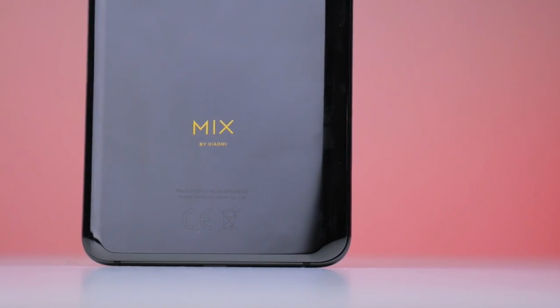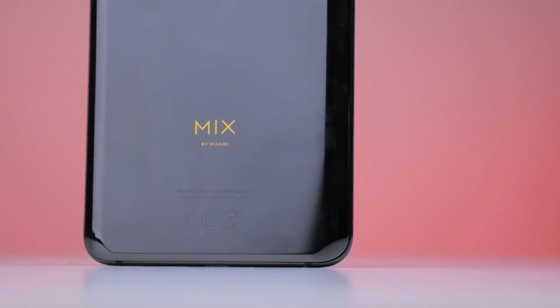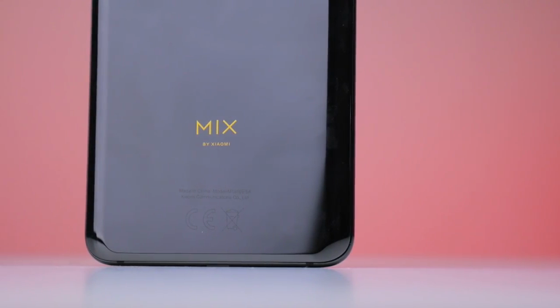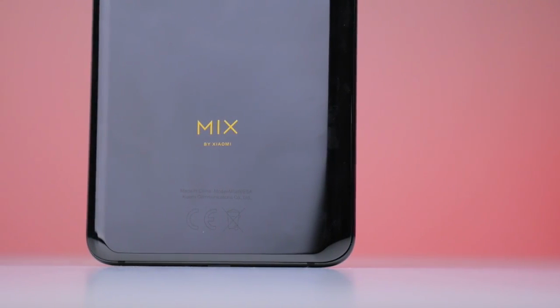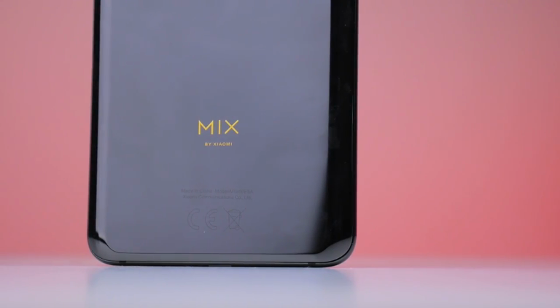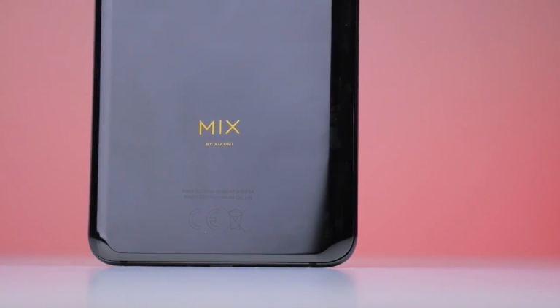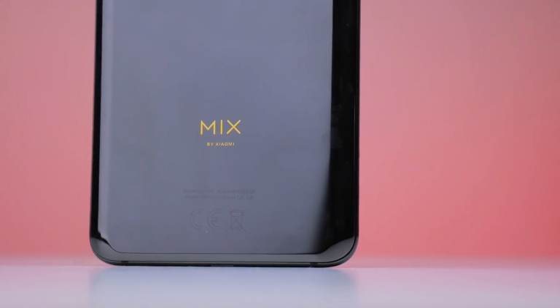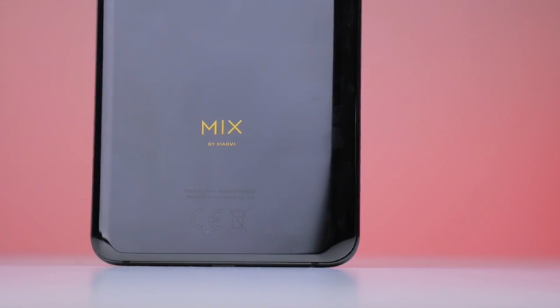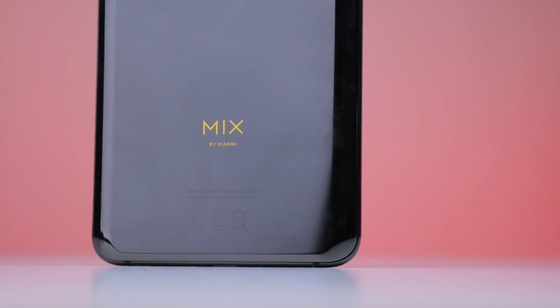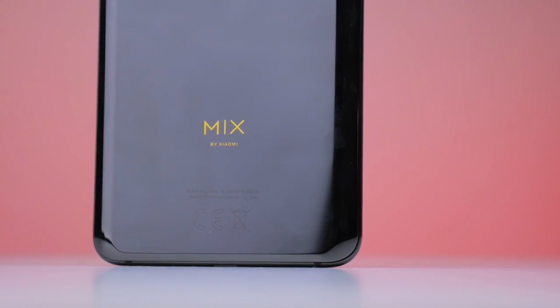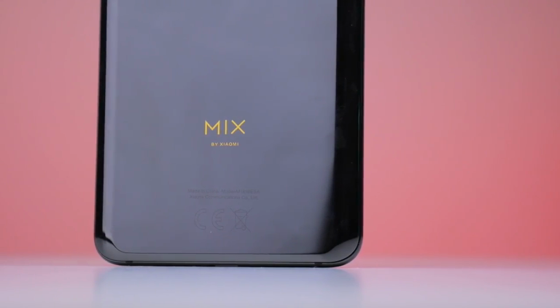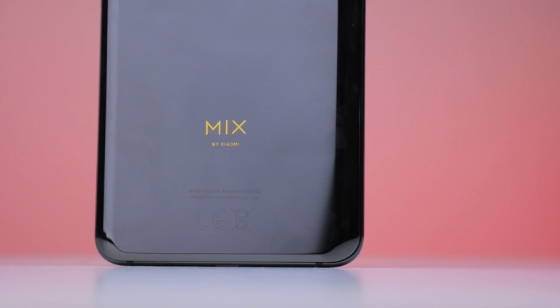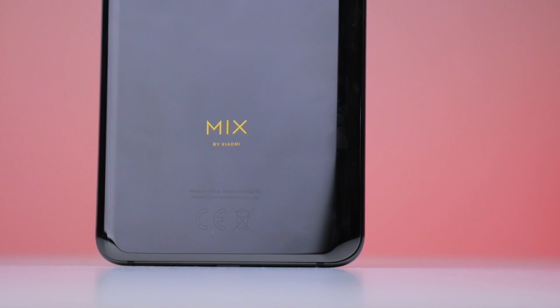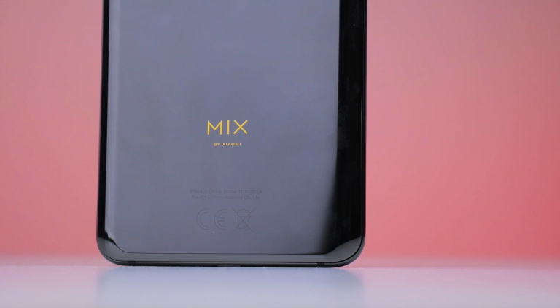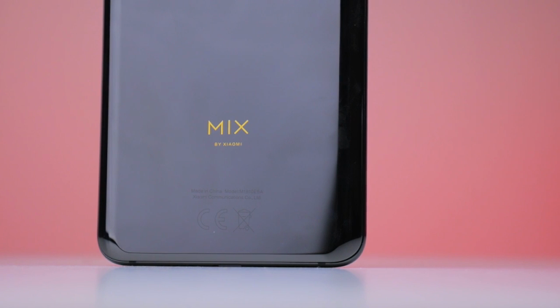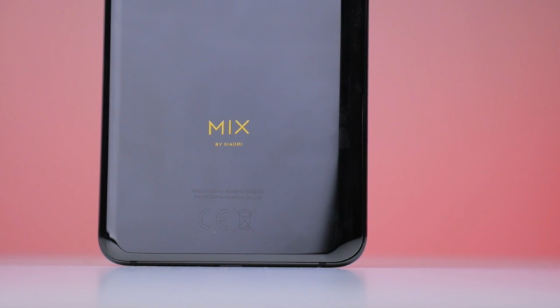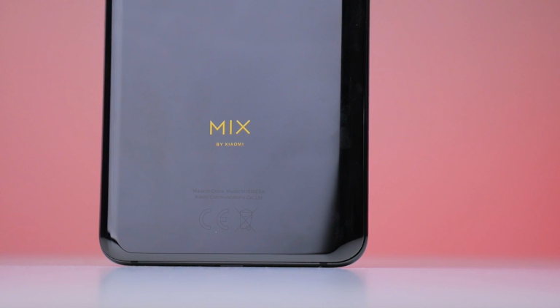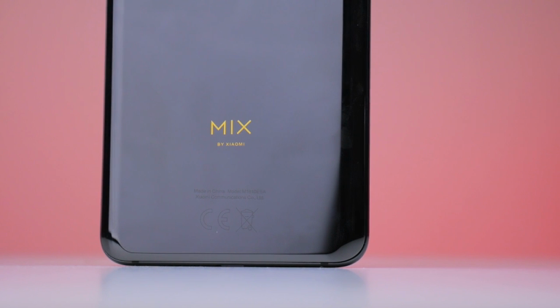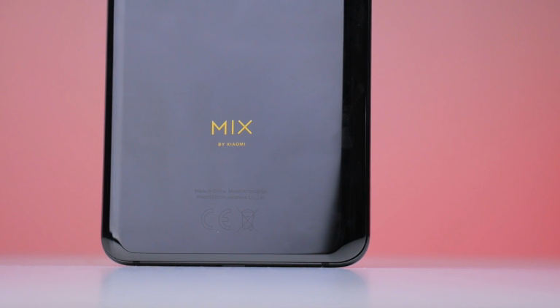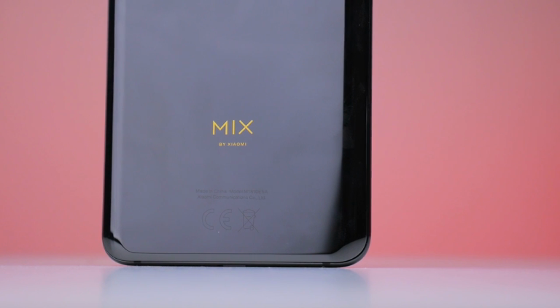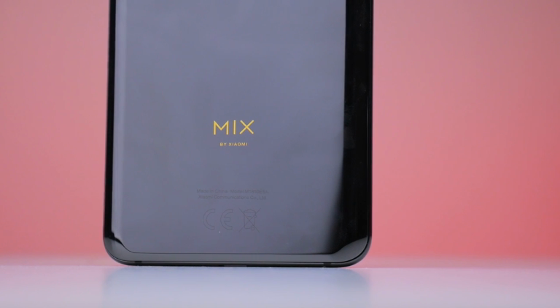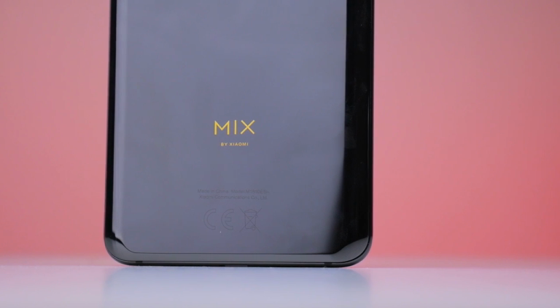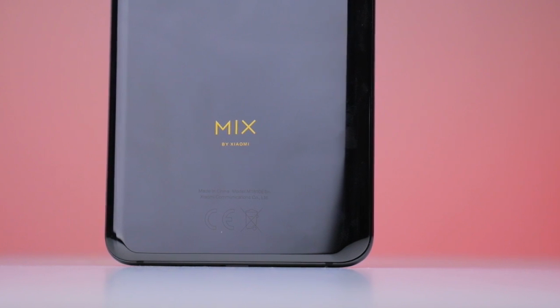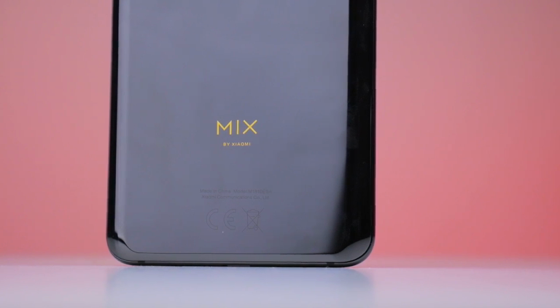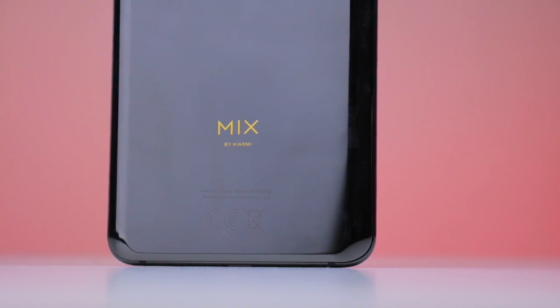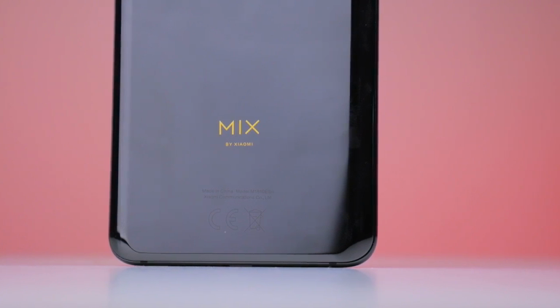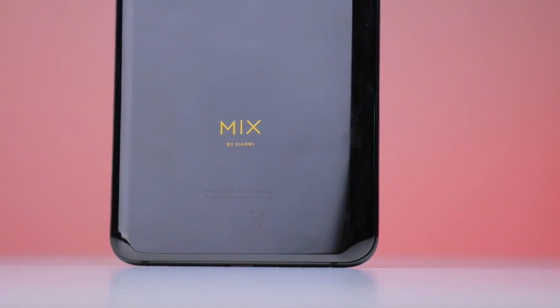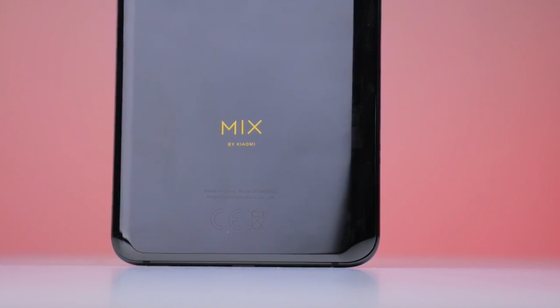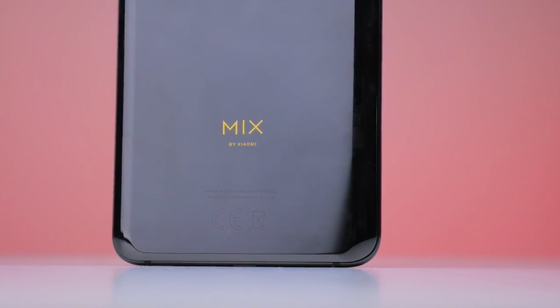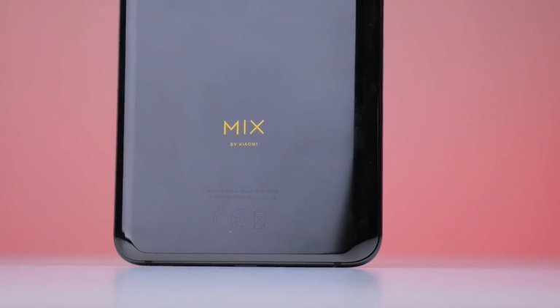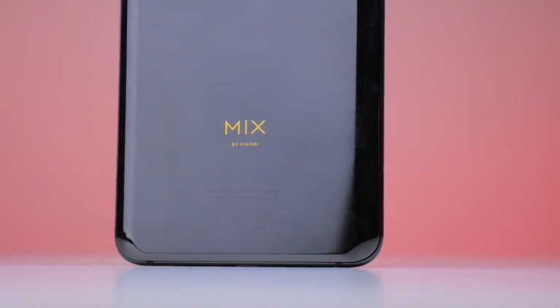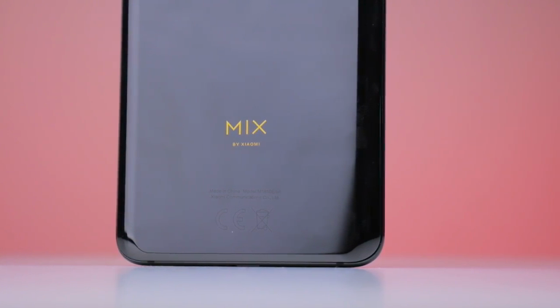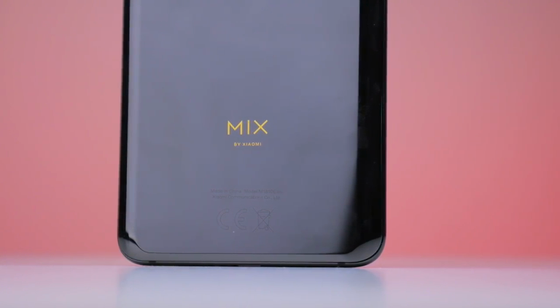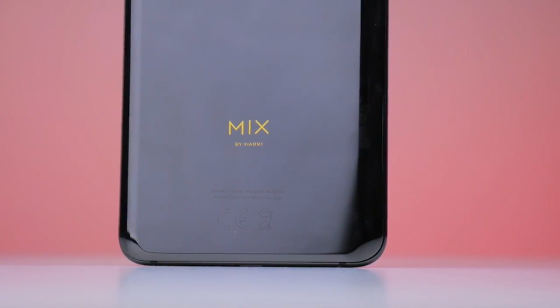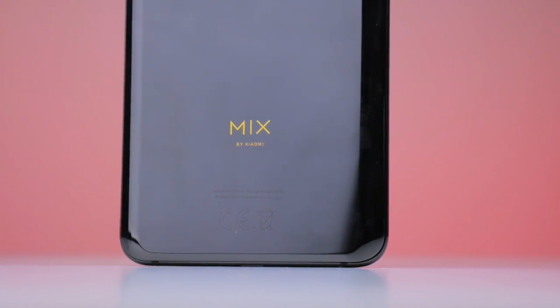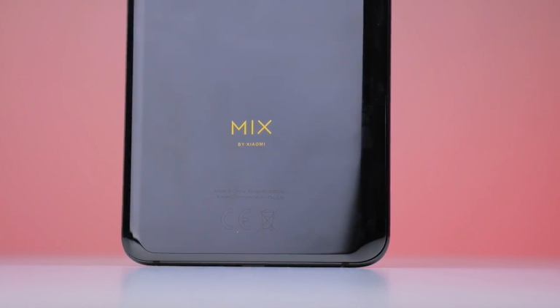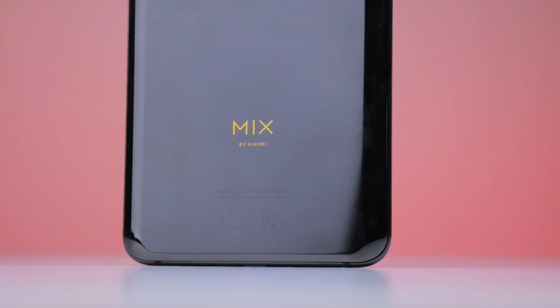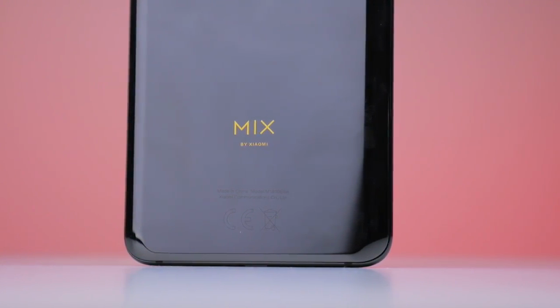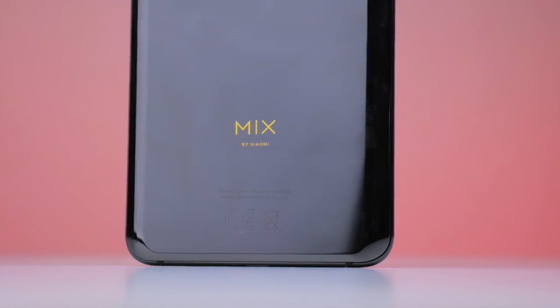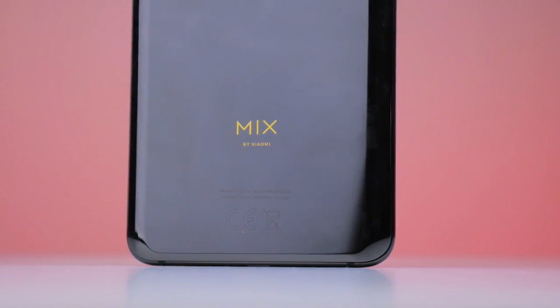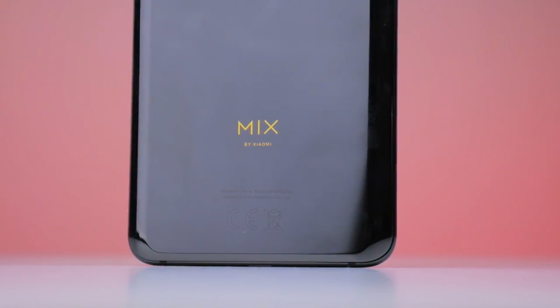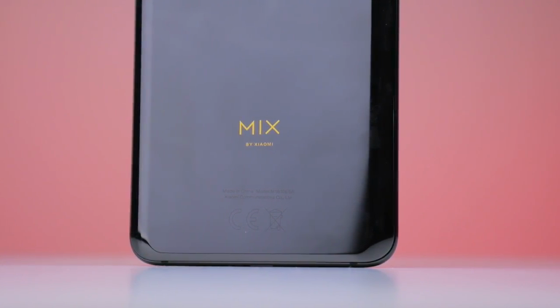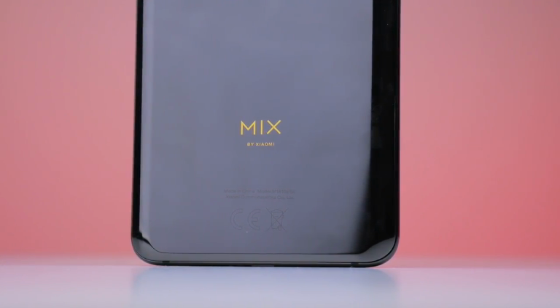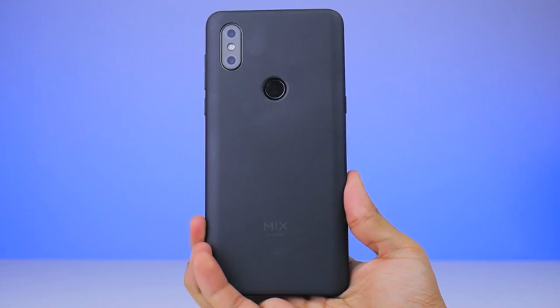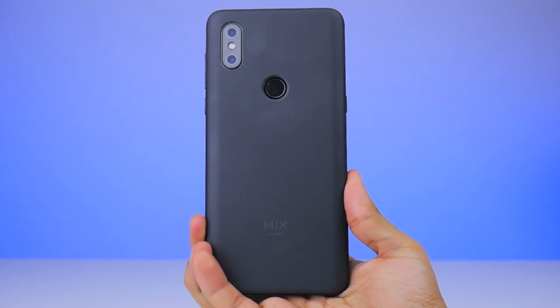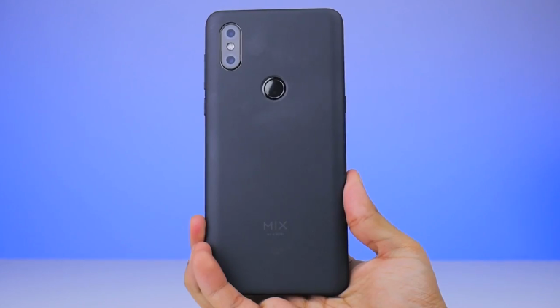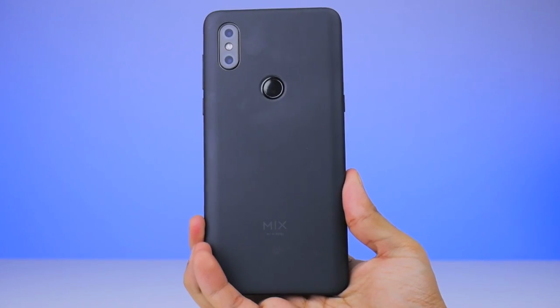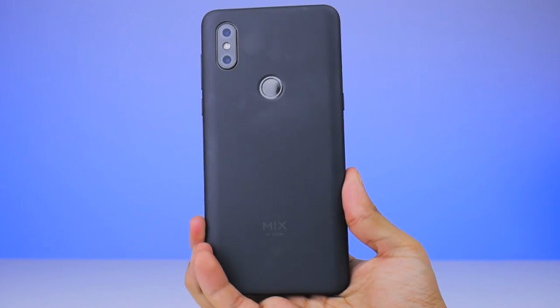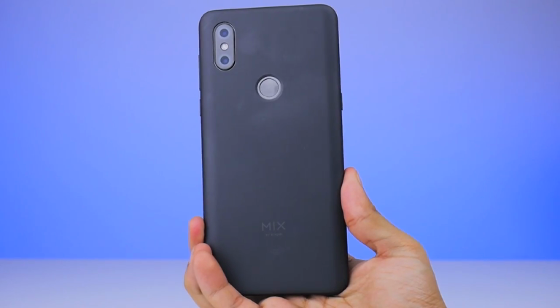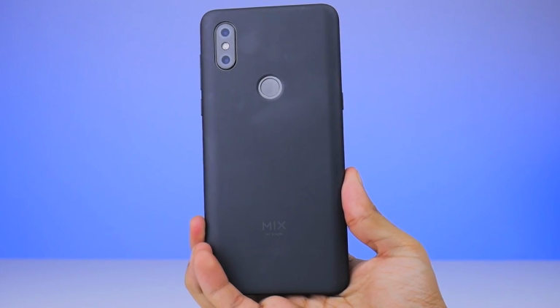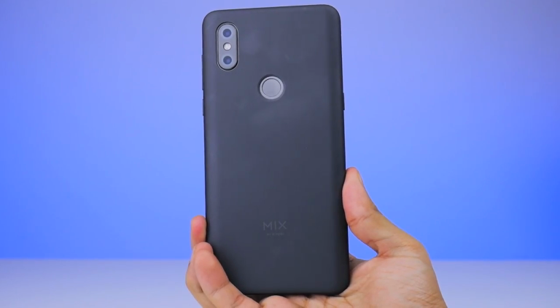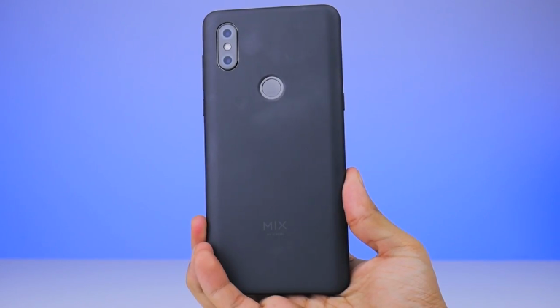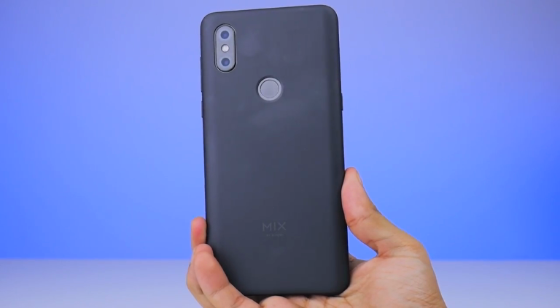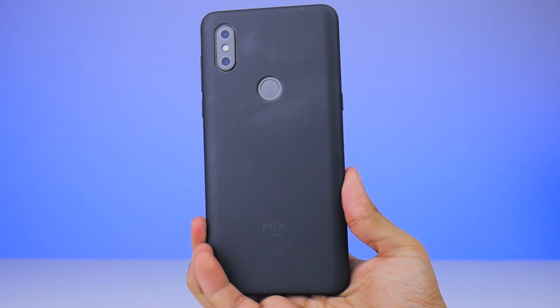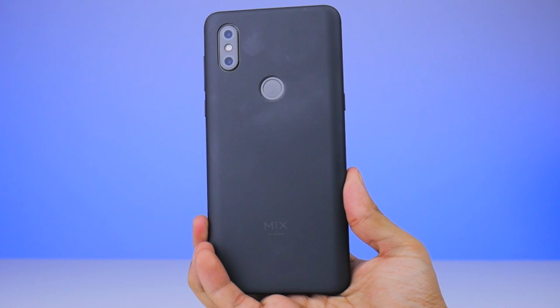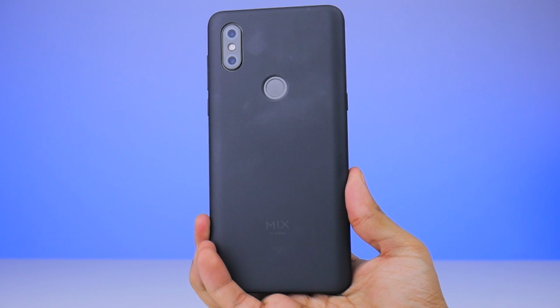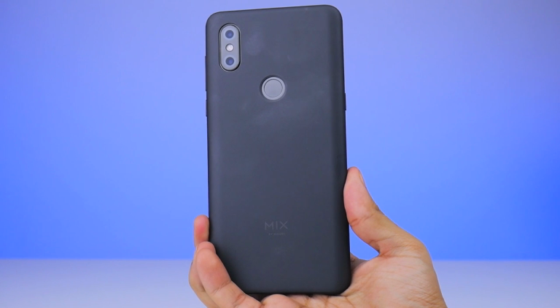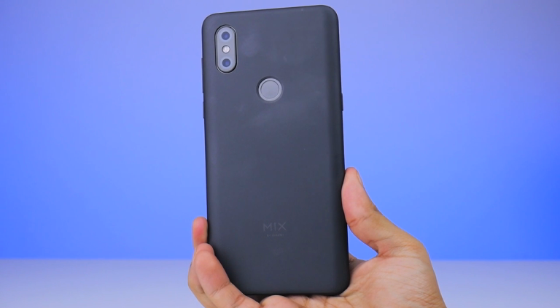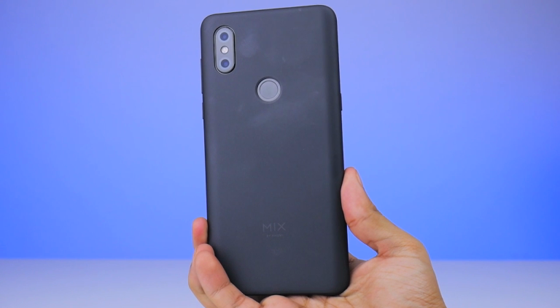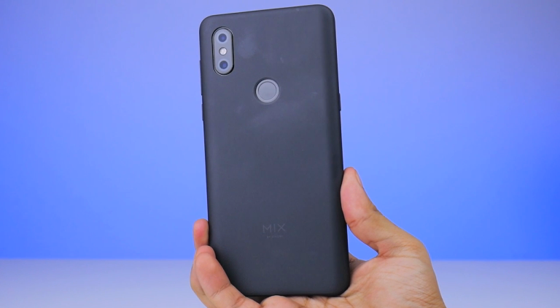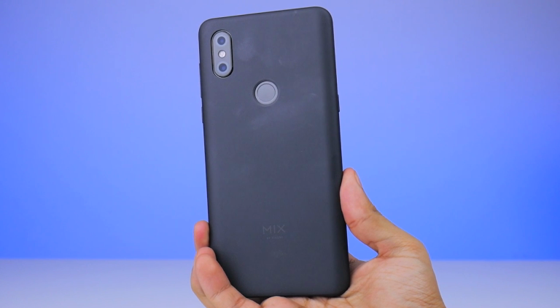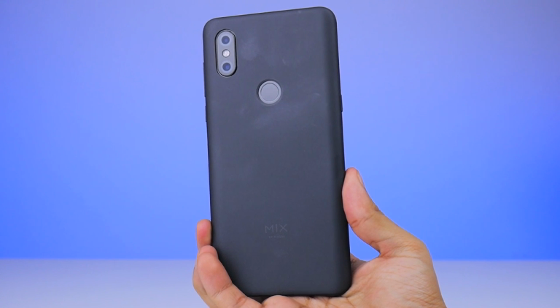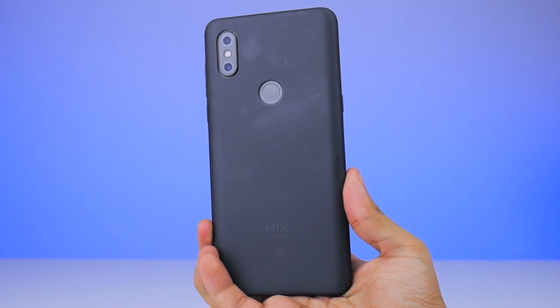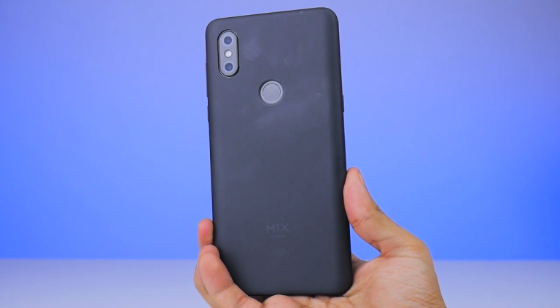In either case, the back is glossier than your average, attracting a fair few smudges with use. And for that reason, the included case is a nice bonus.